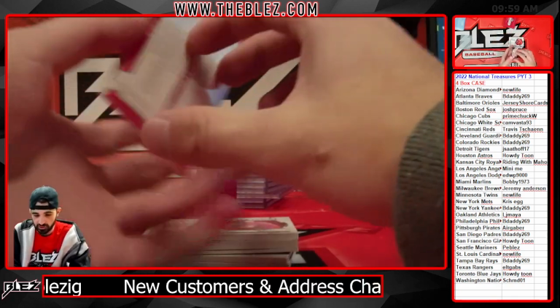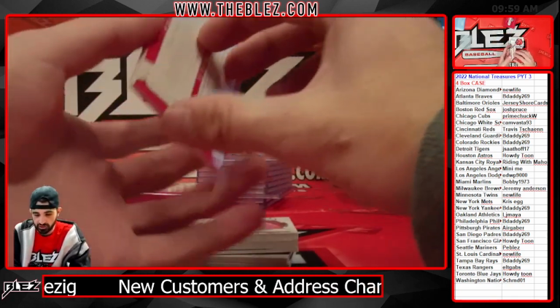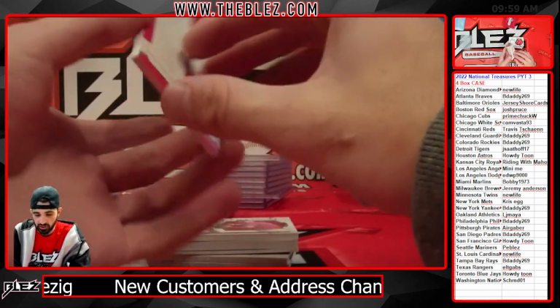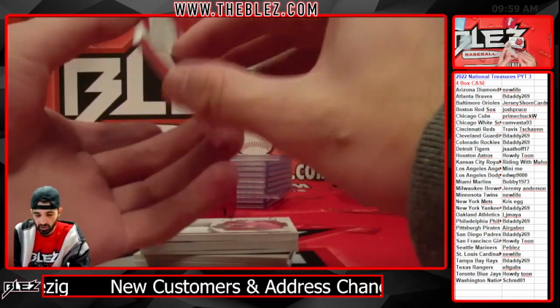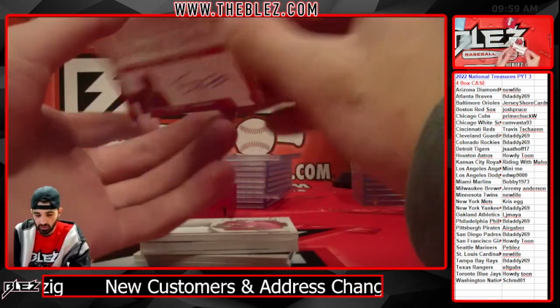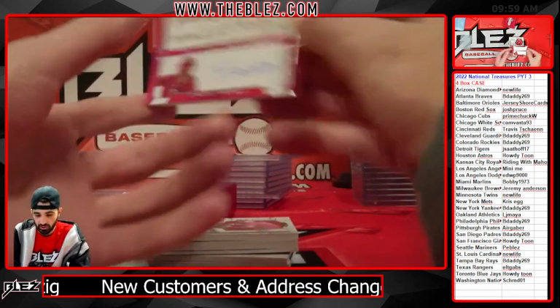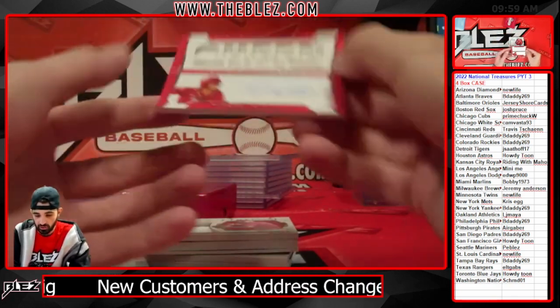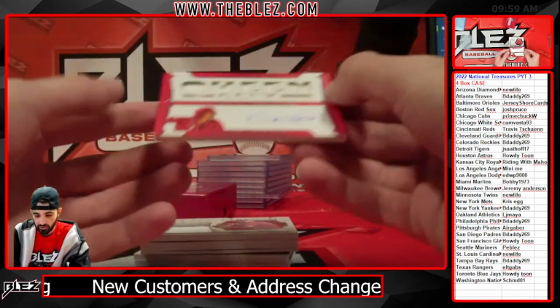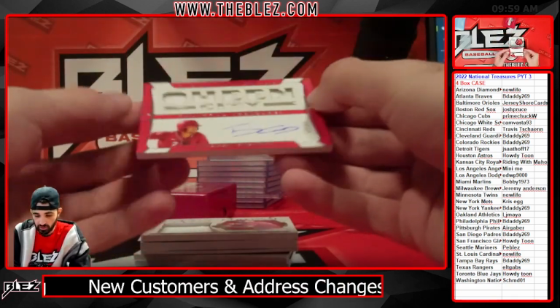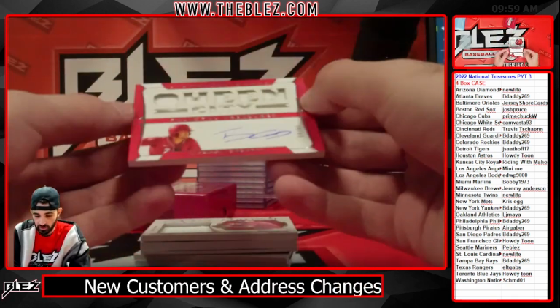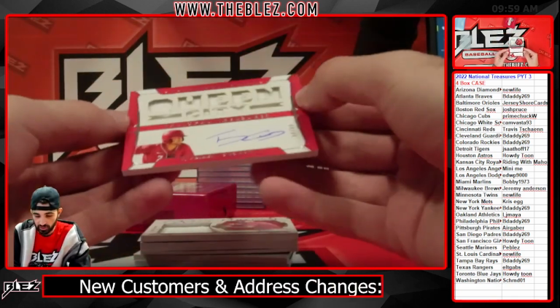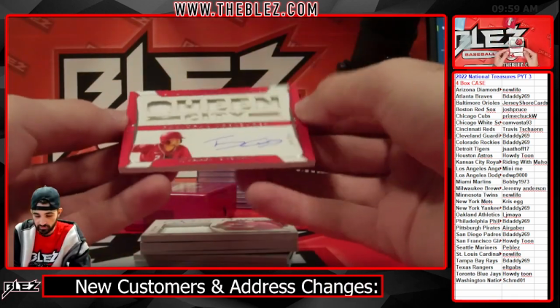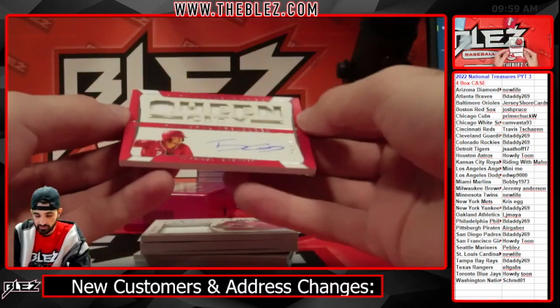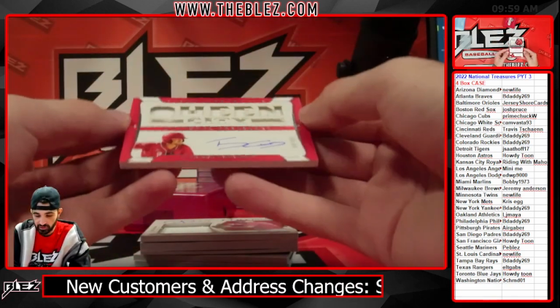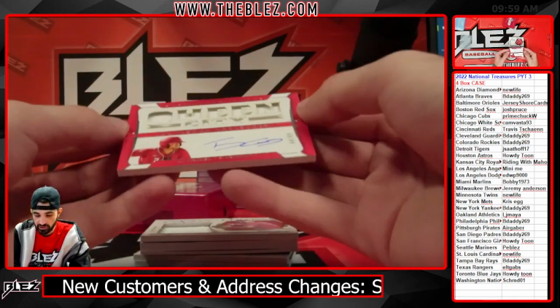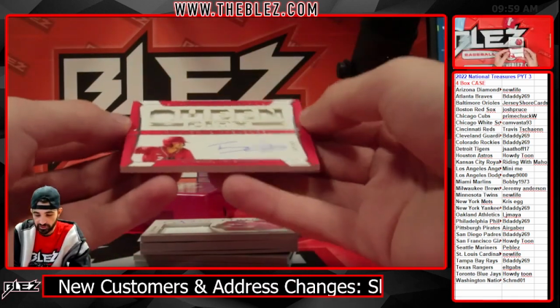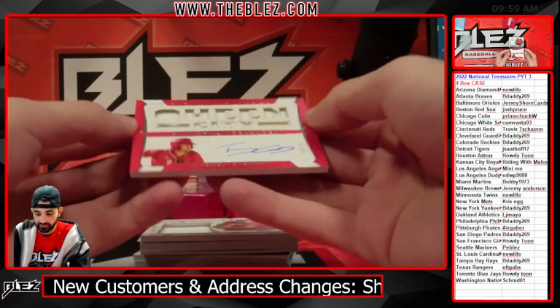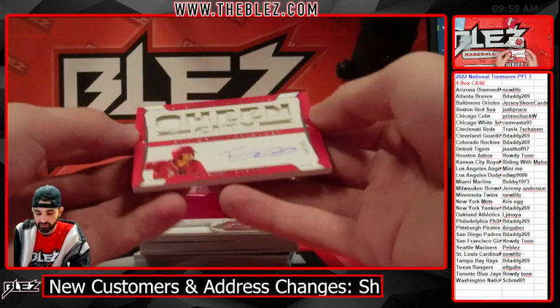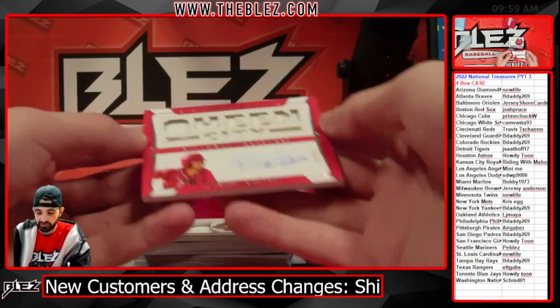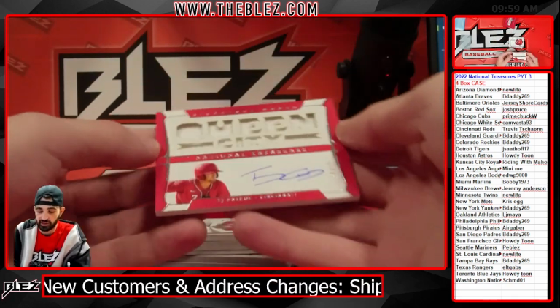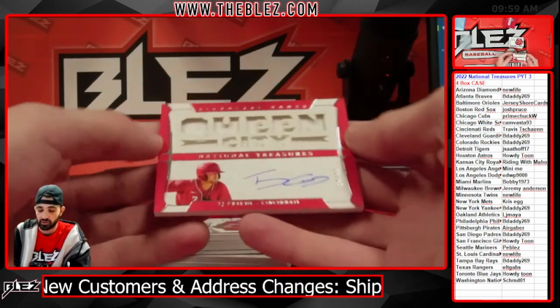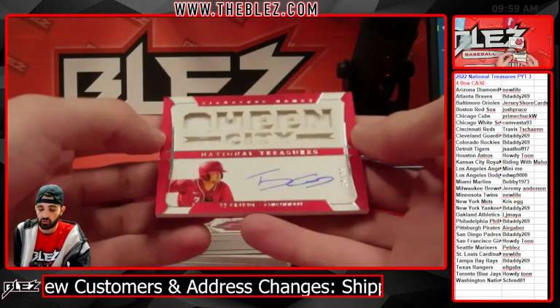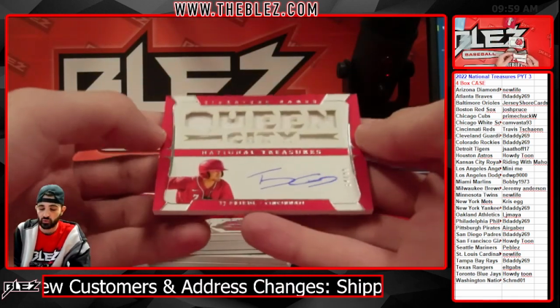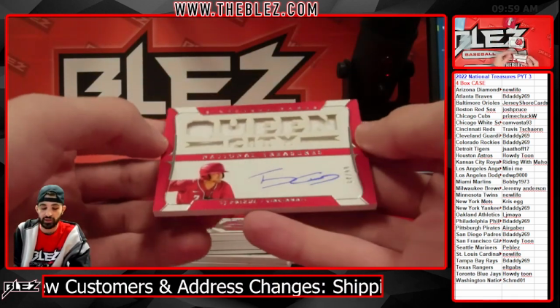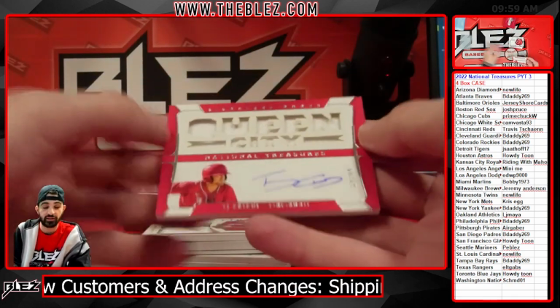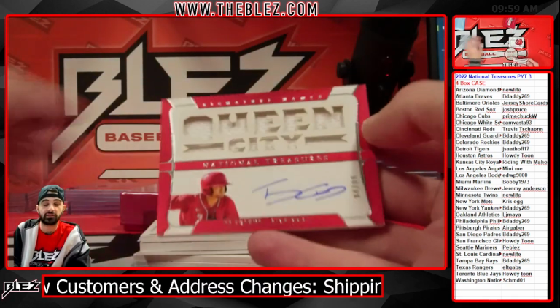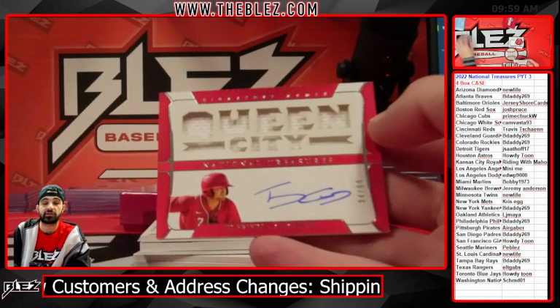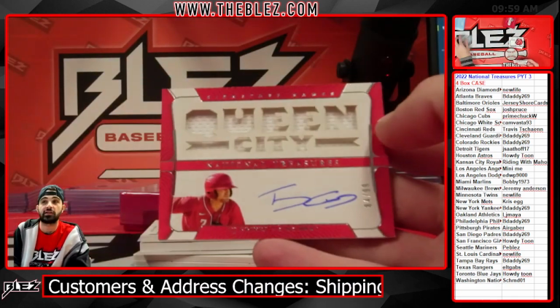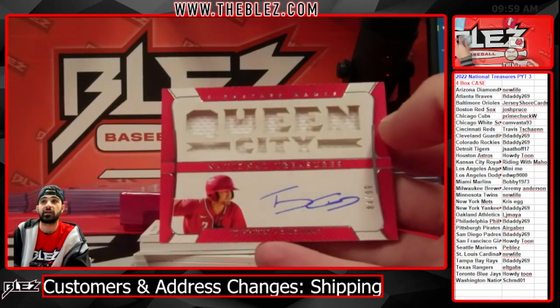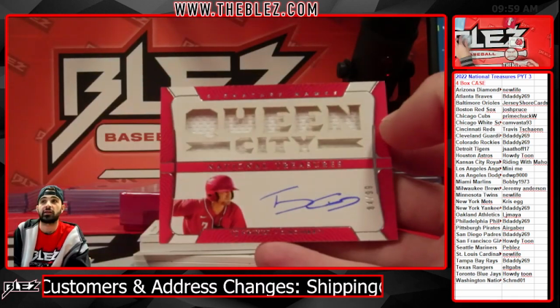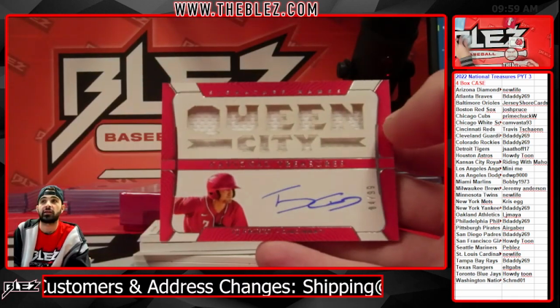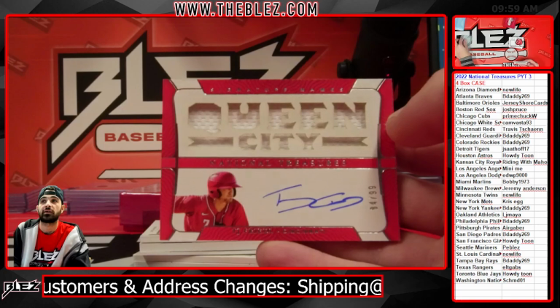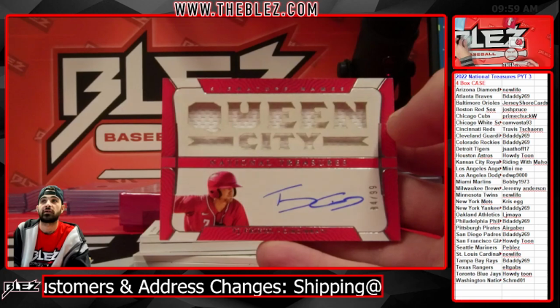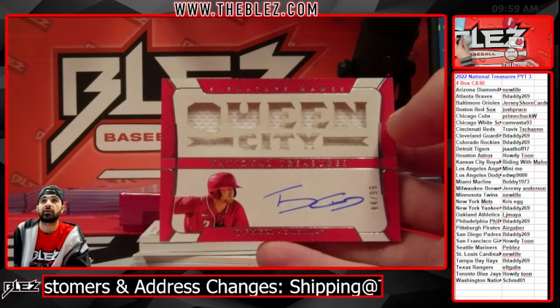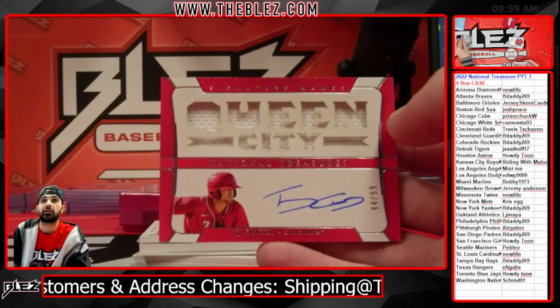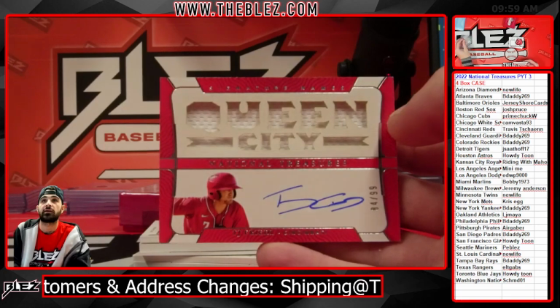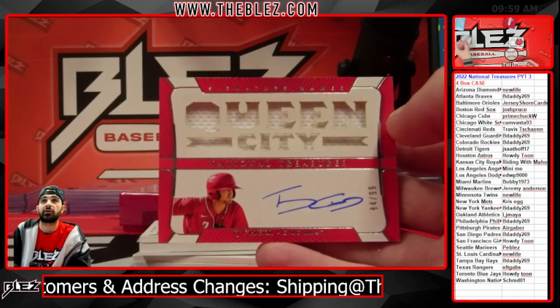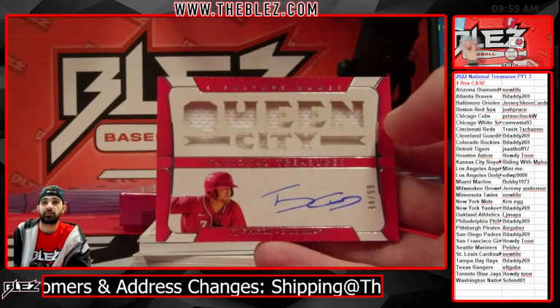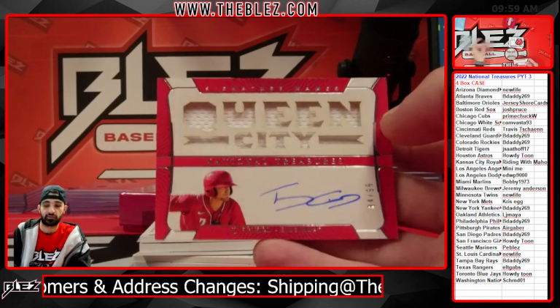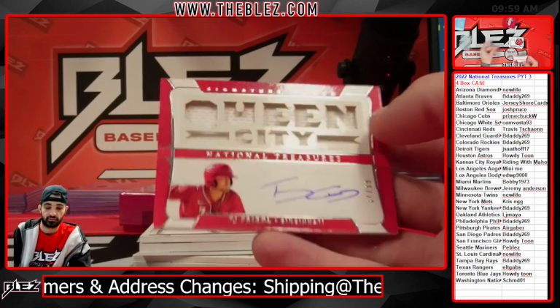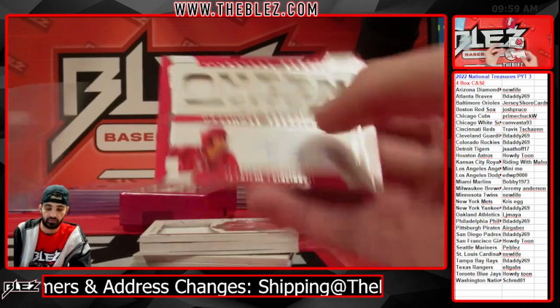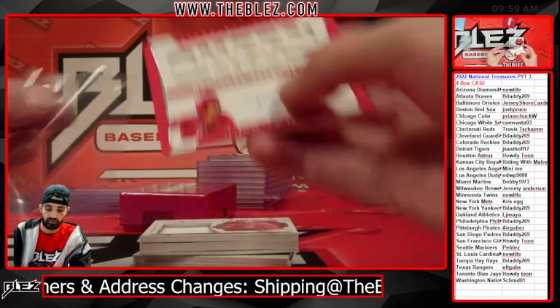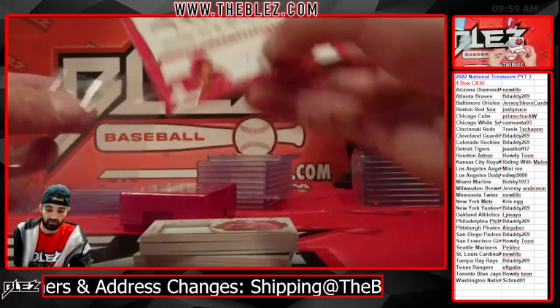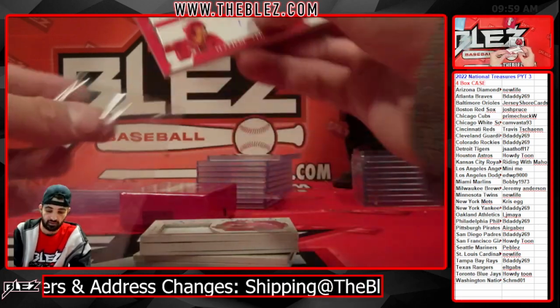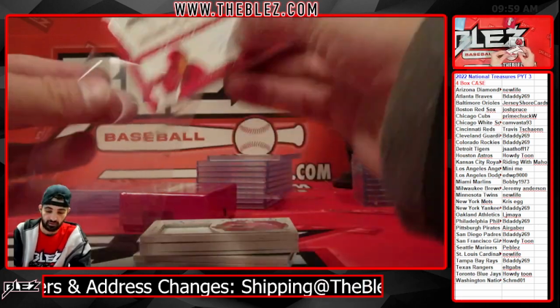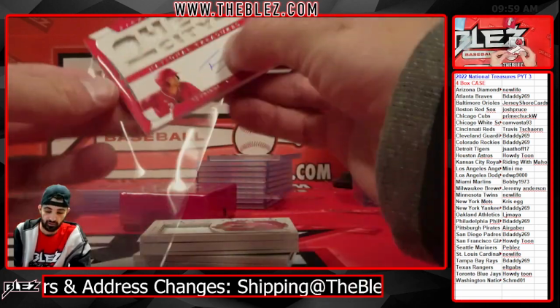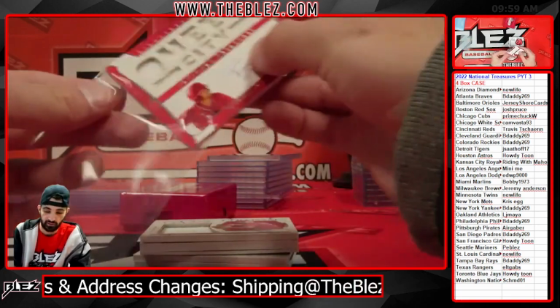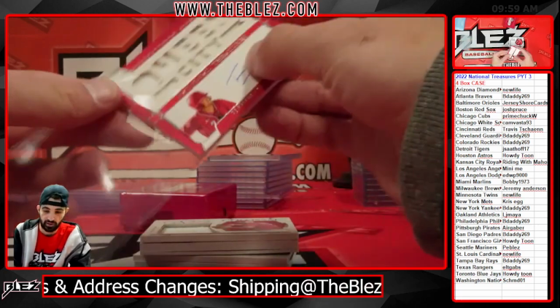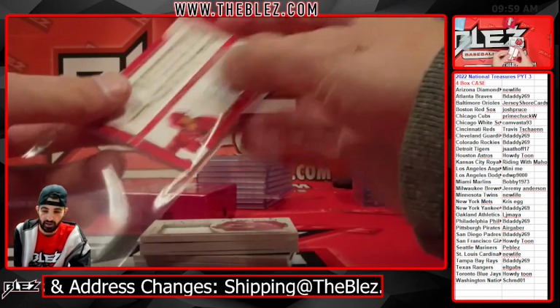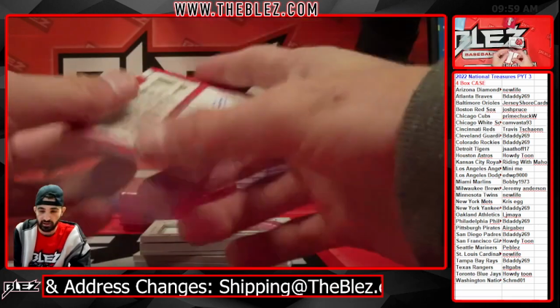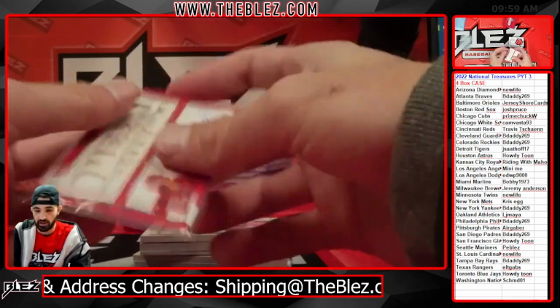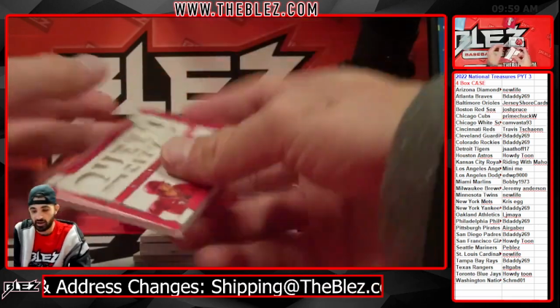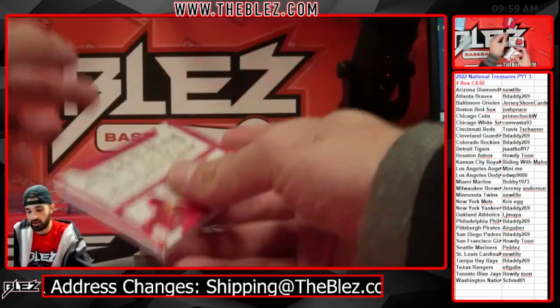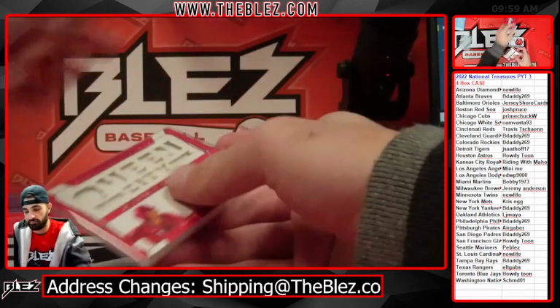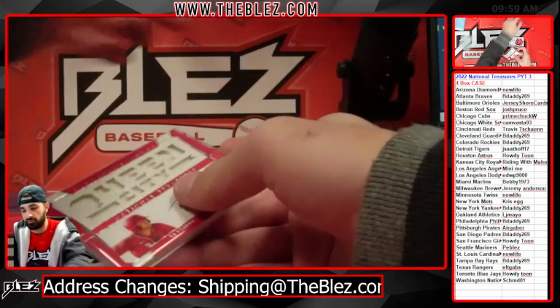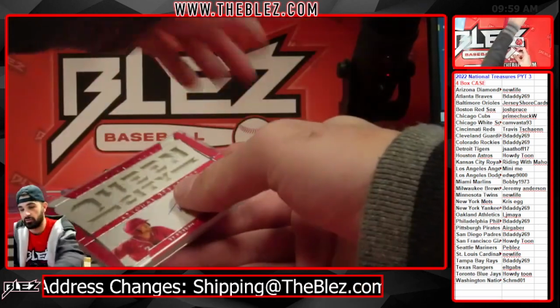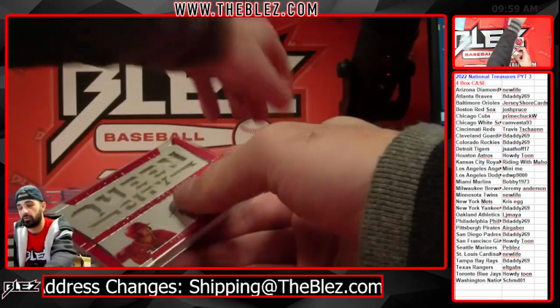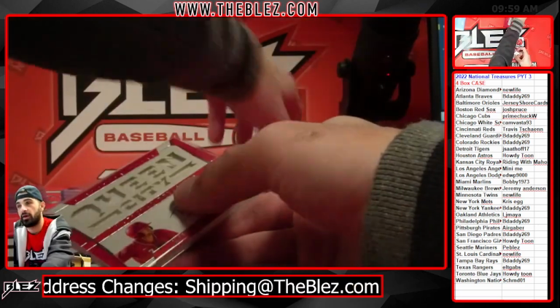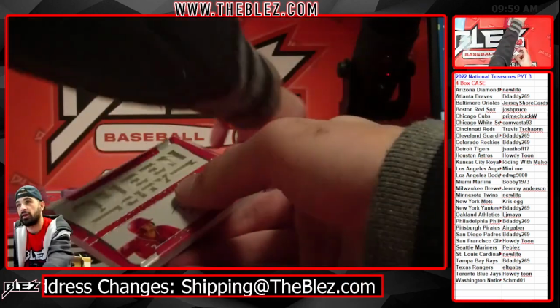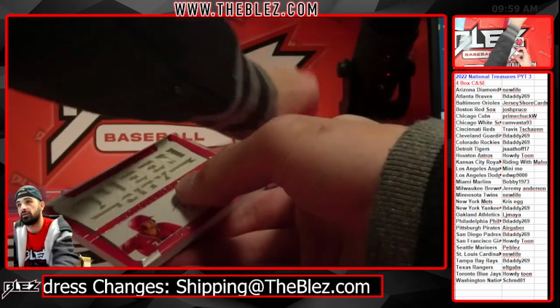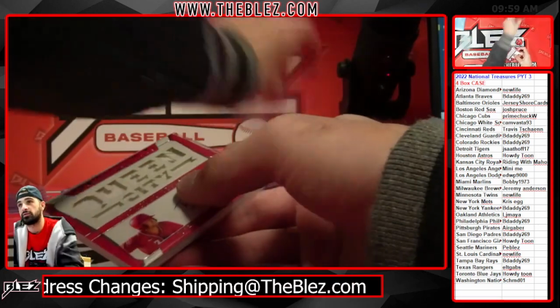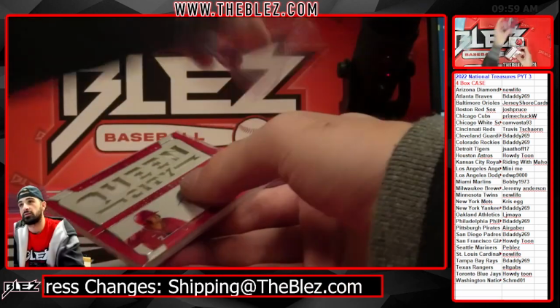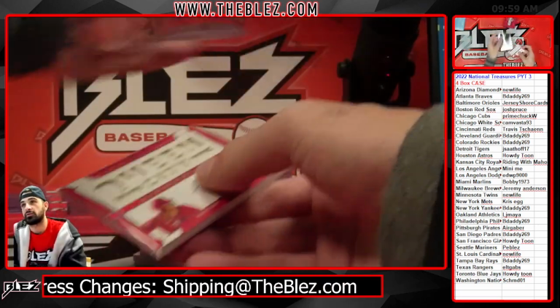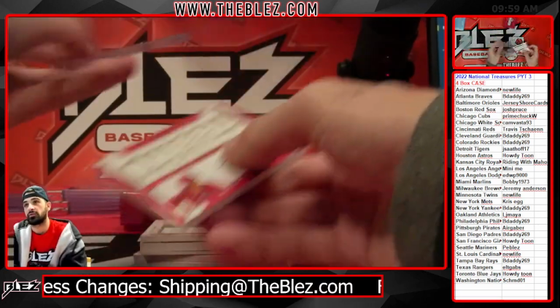Jersey auto of TJ Fridell — Queen City. Number to 99 for the Reds.